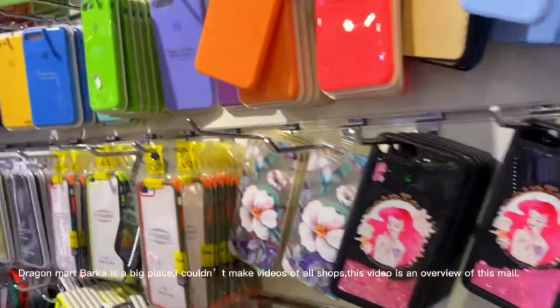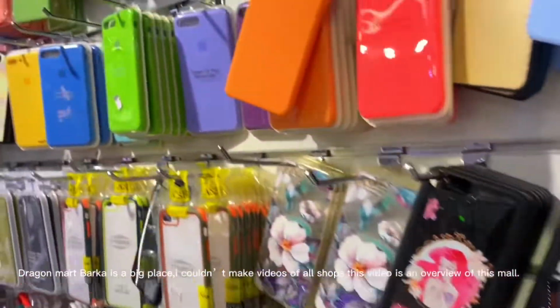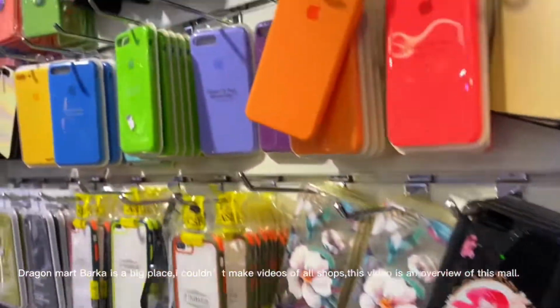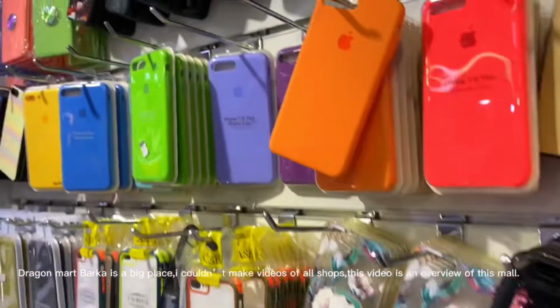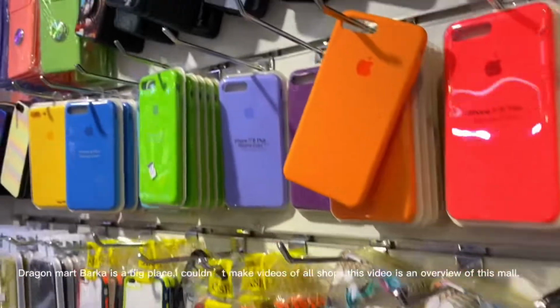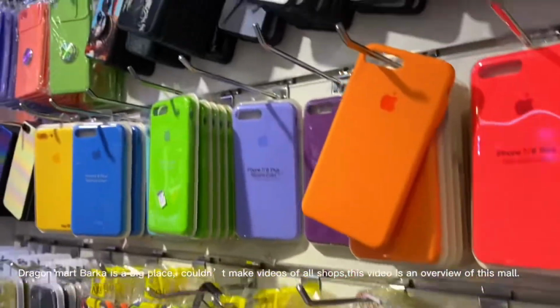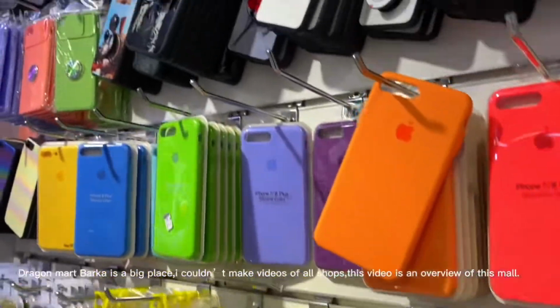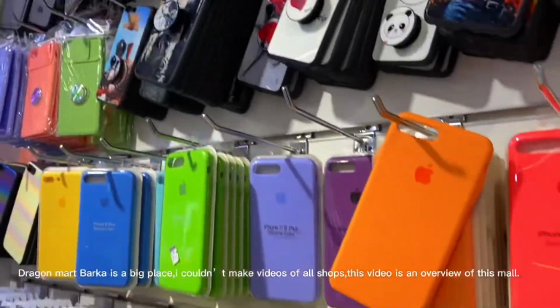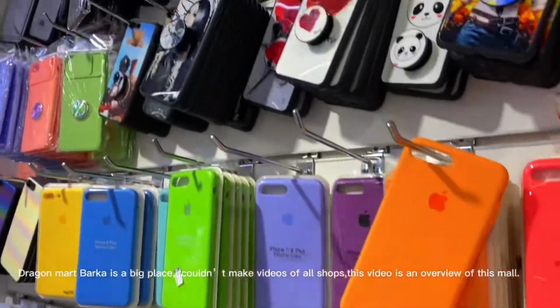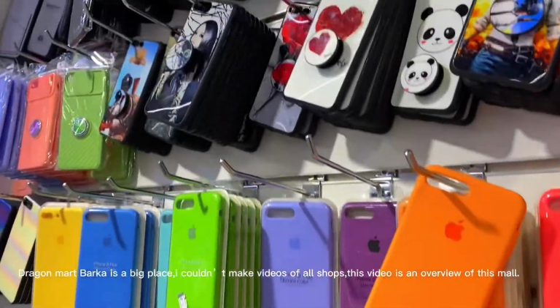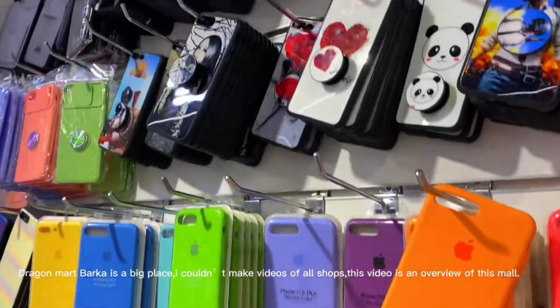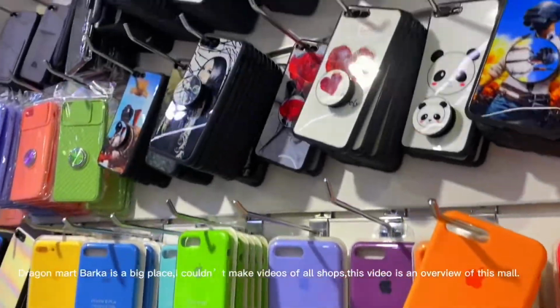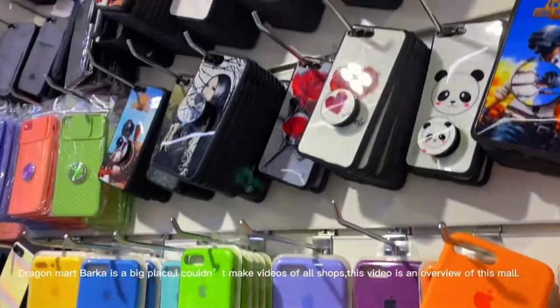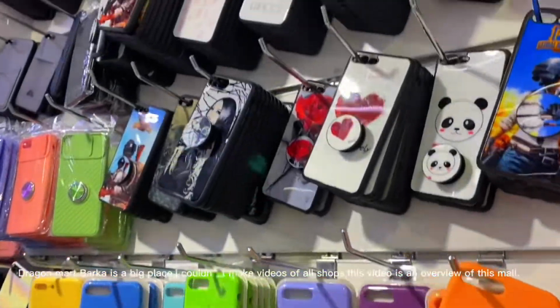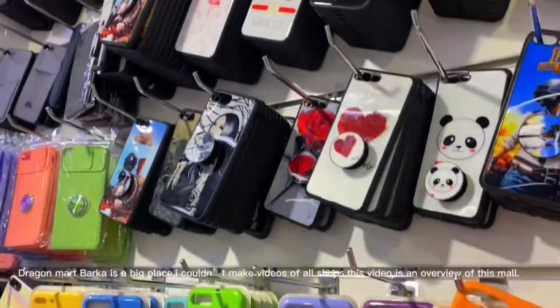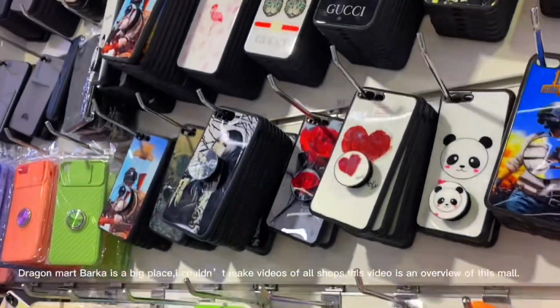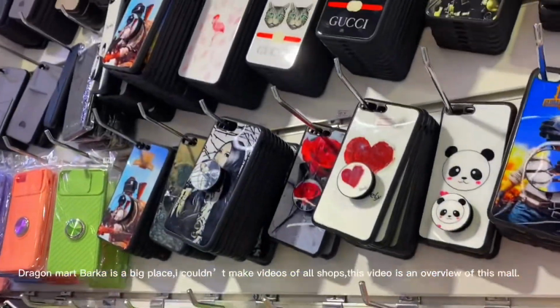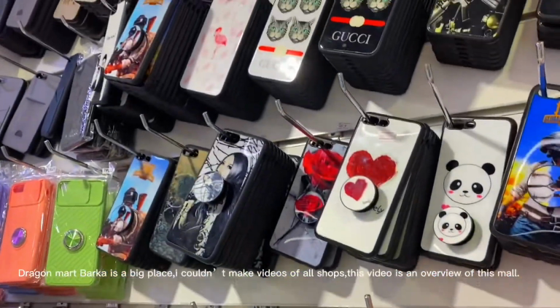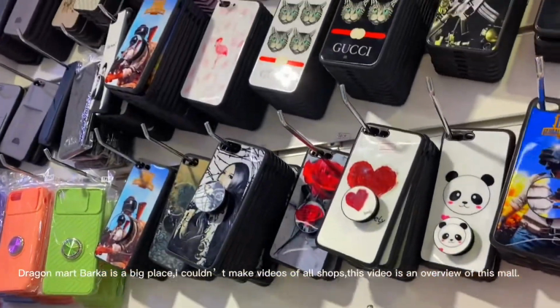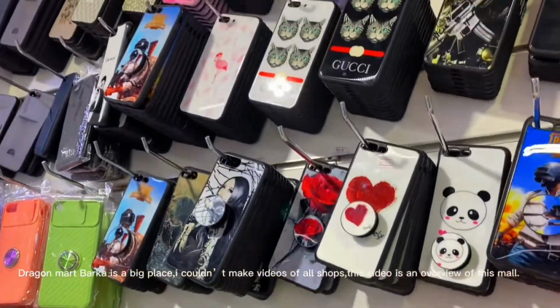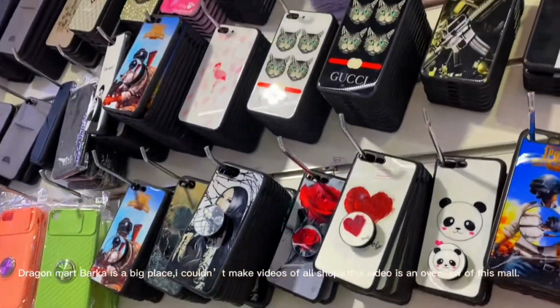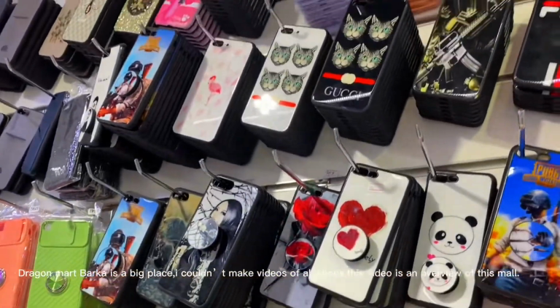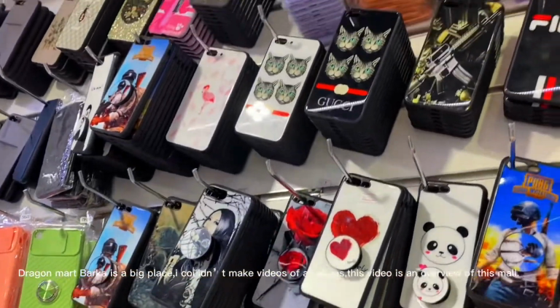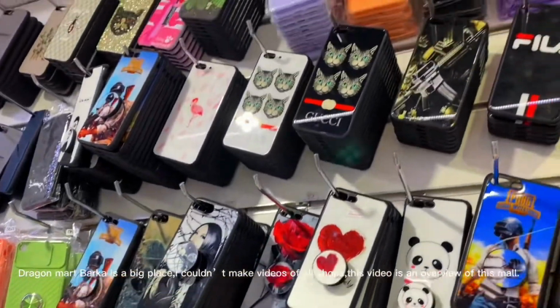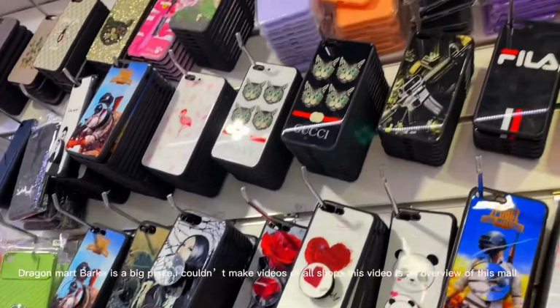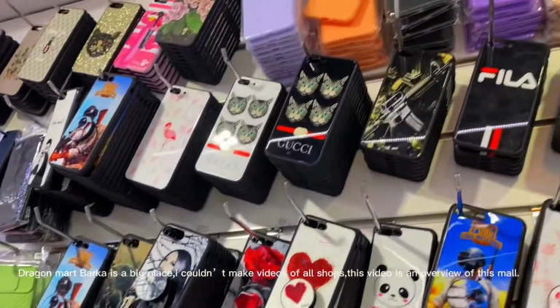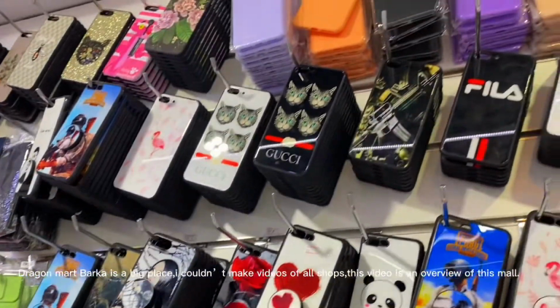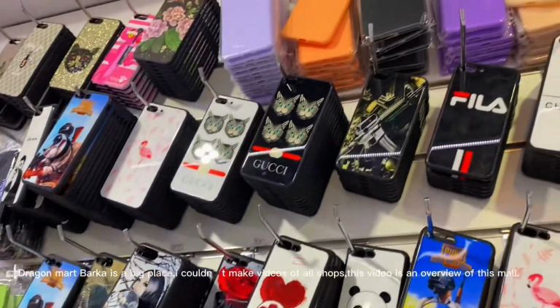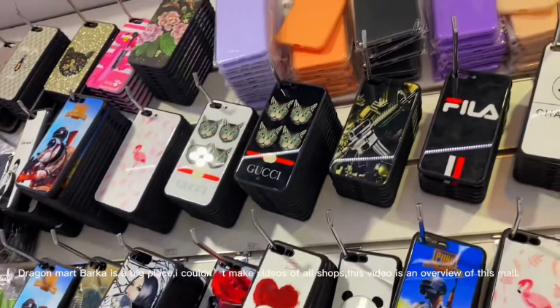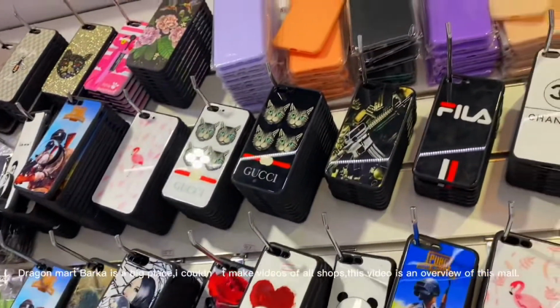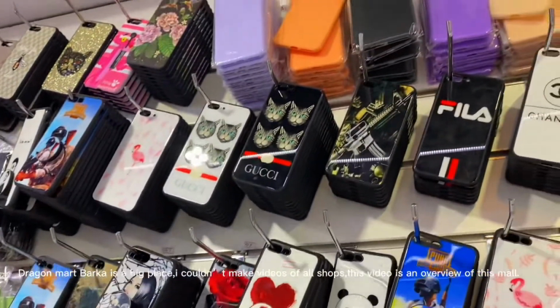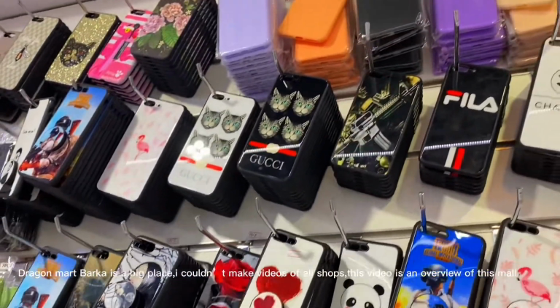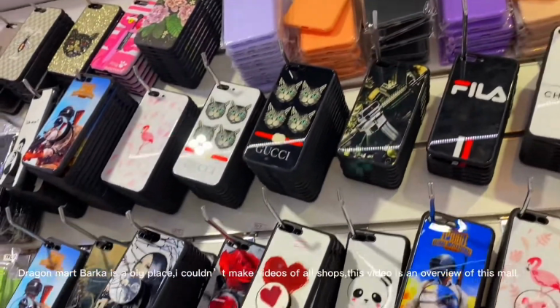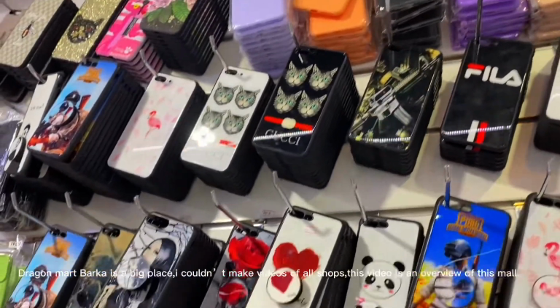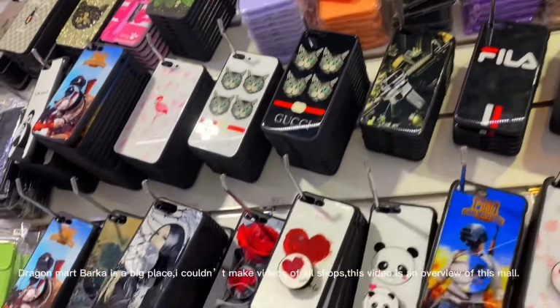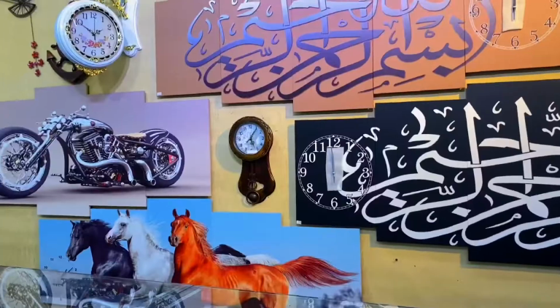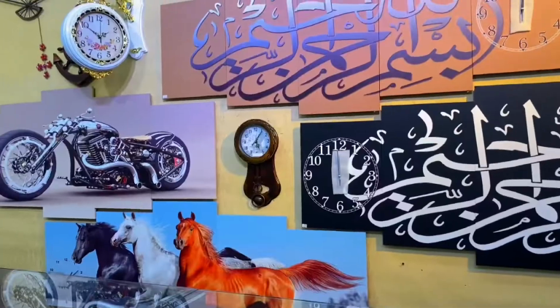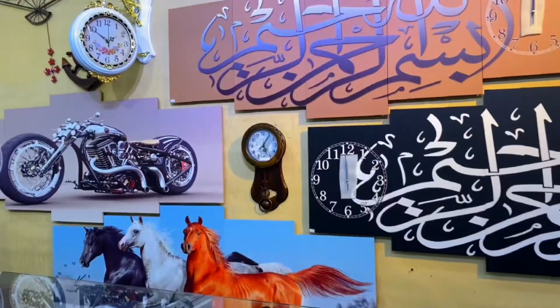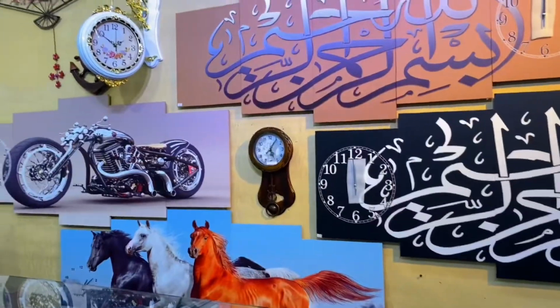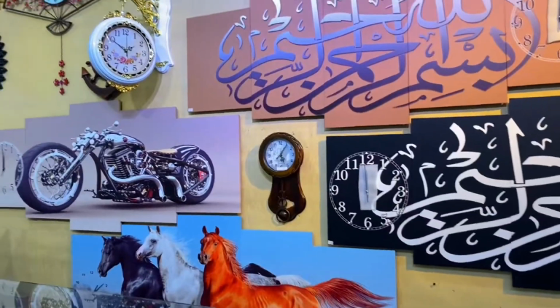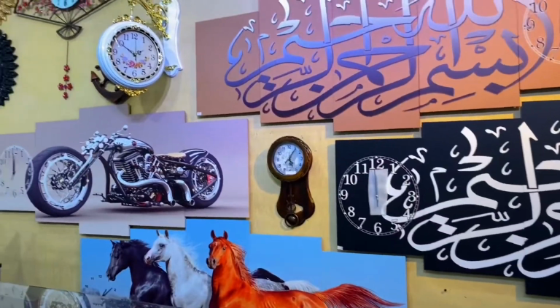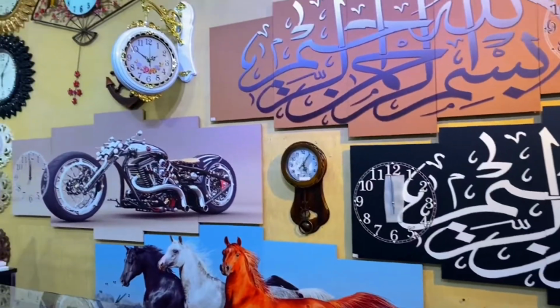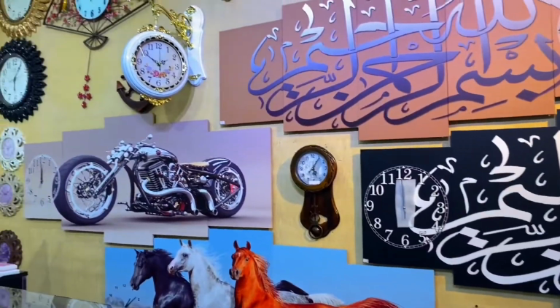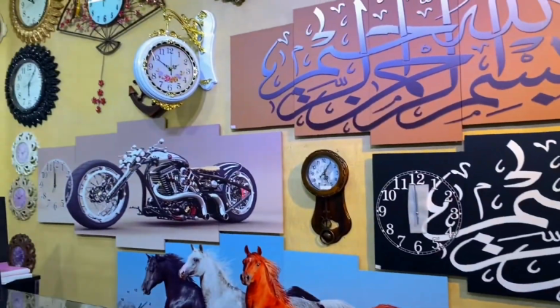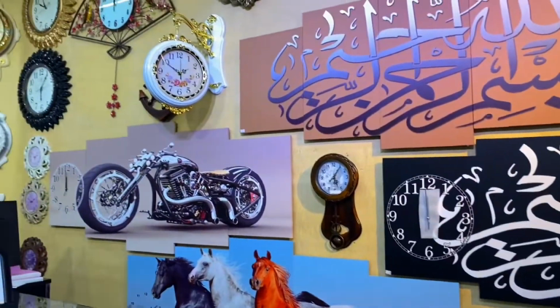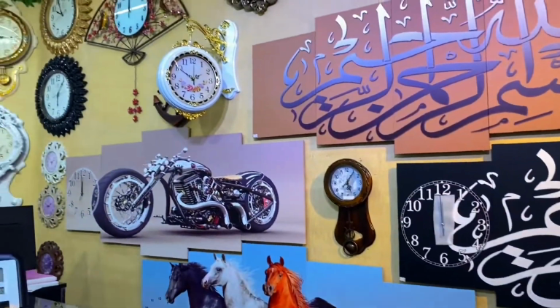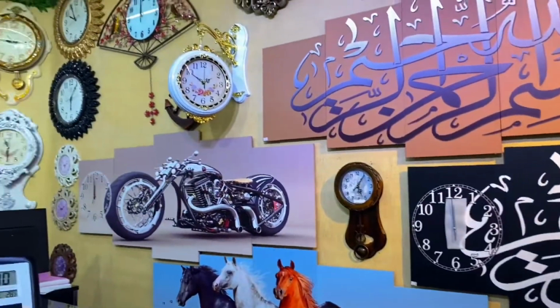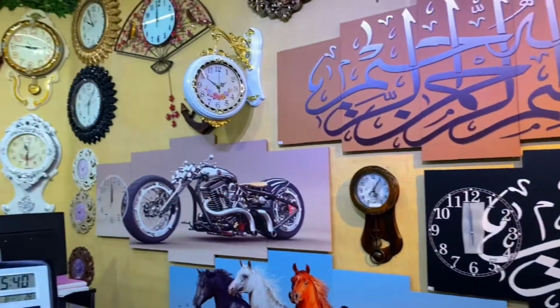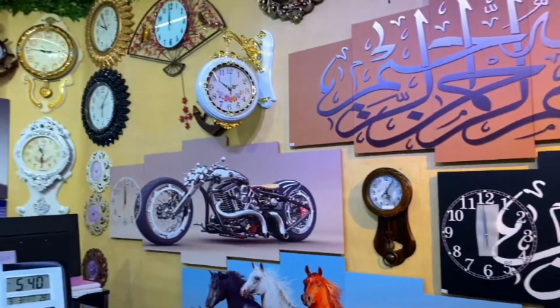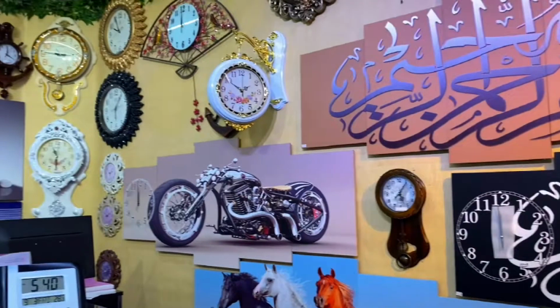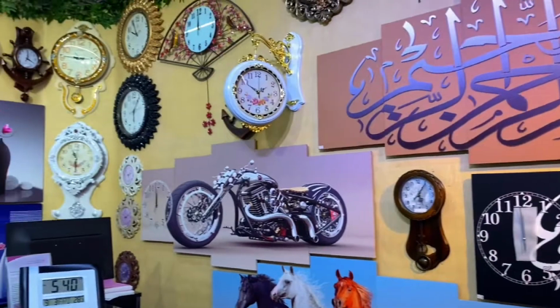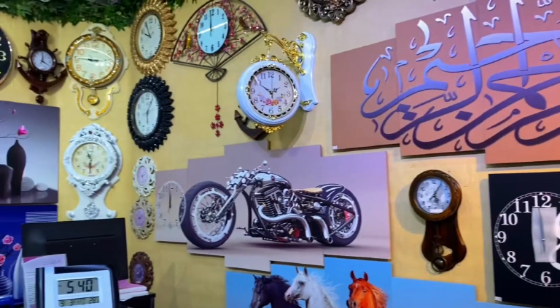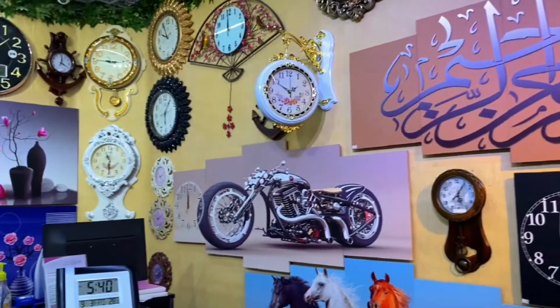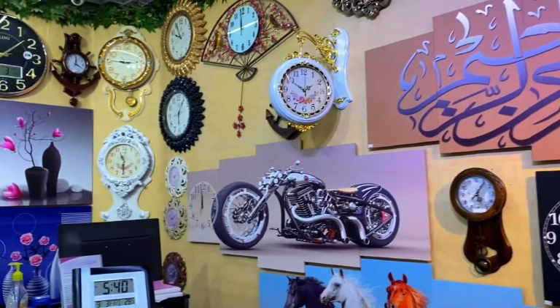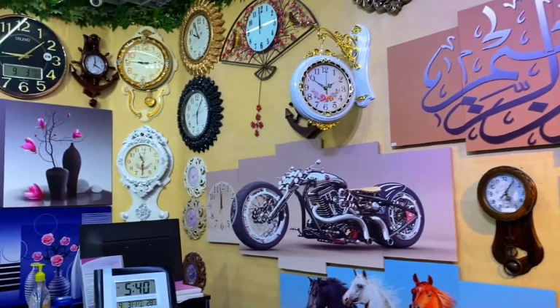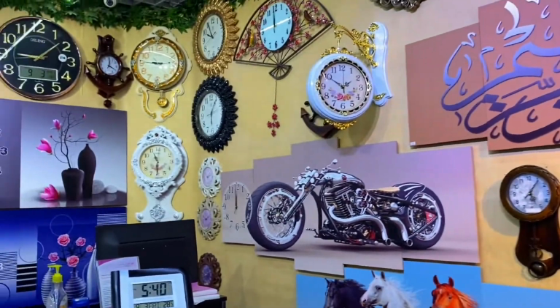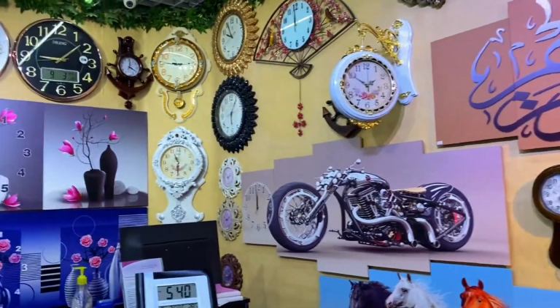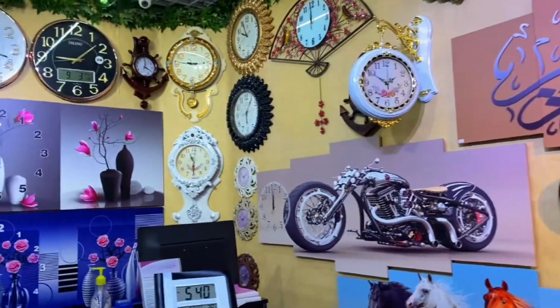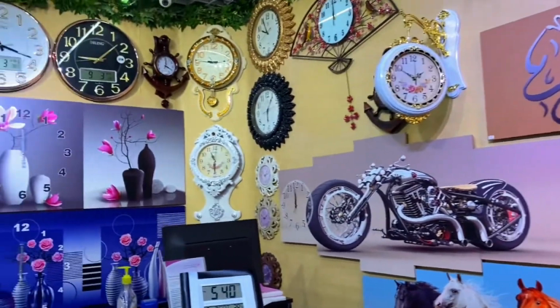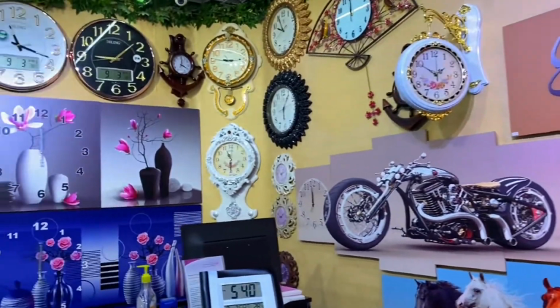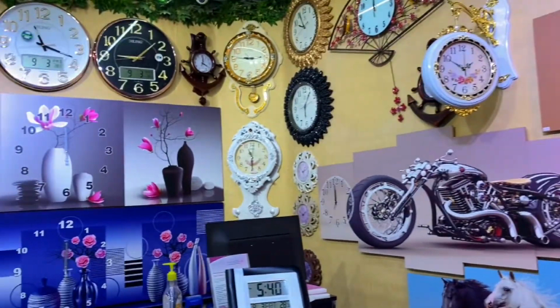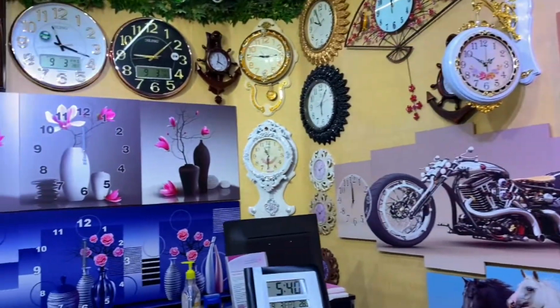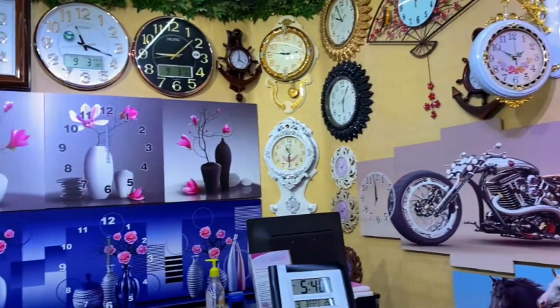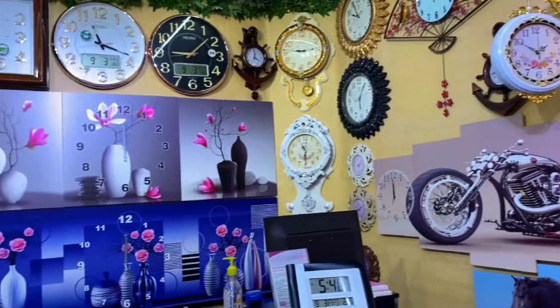Dragon Mart Barca is a big place. I couldn't make videos of all shops. This video is an overview of this mall.